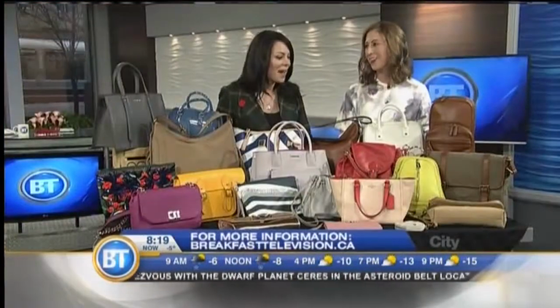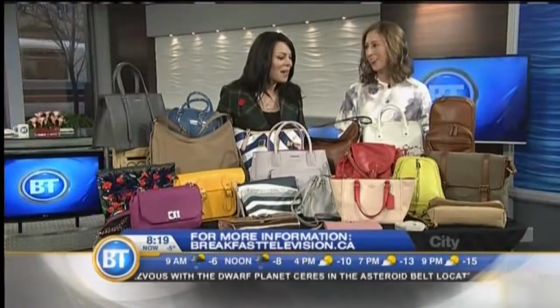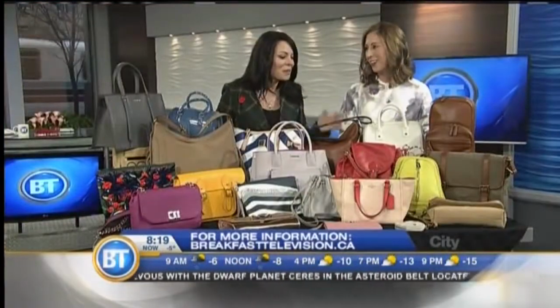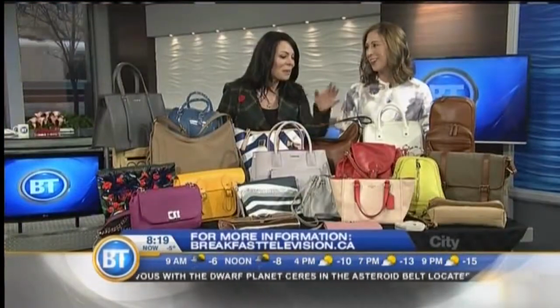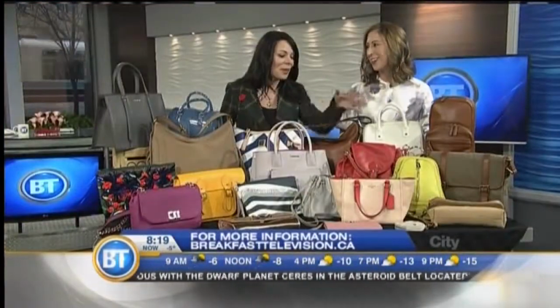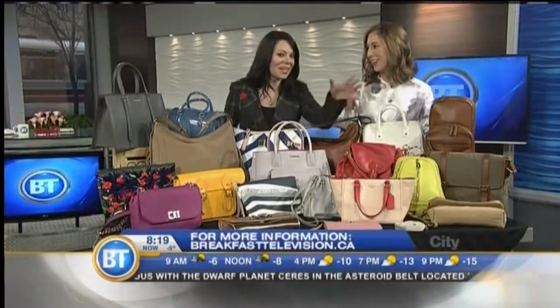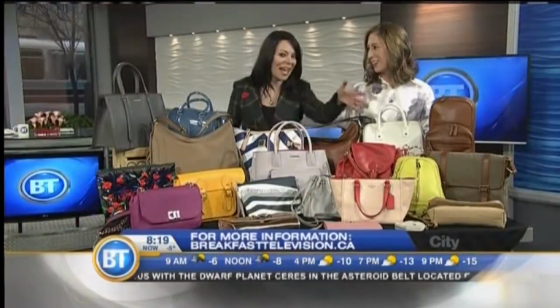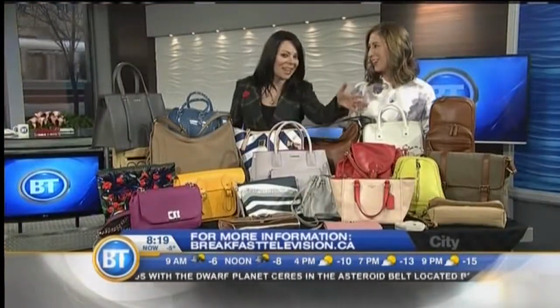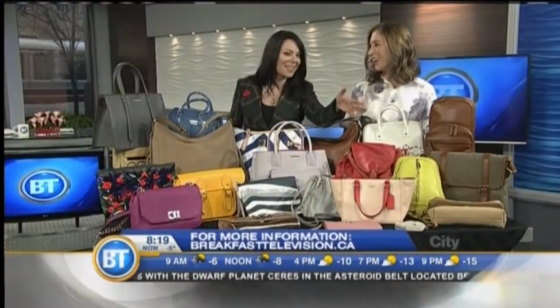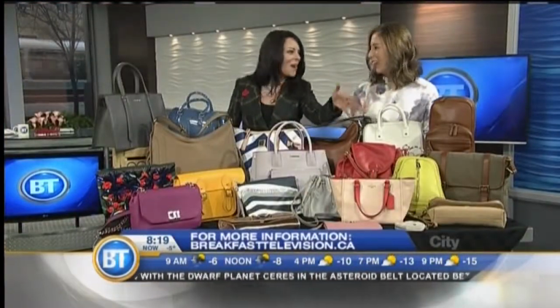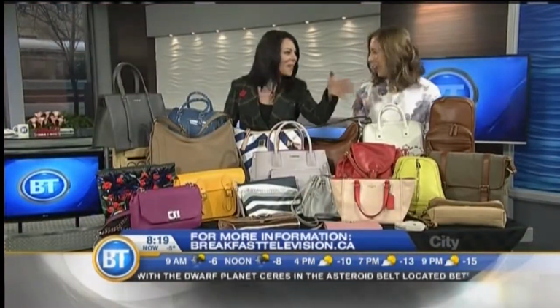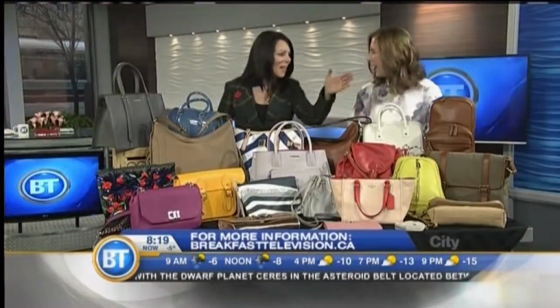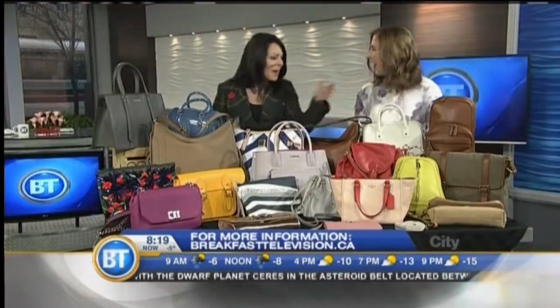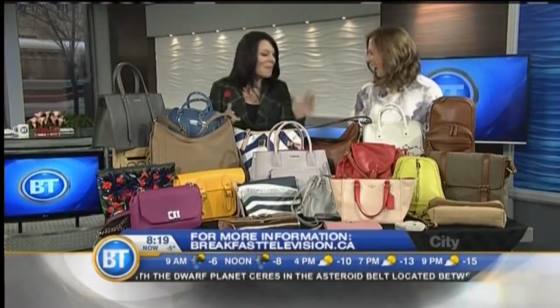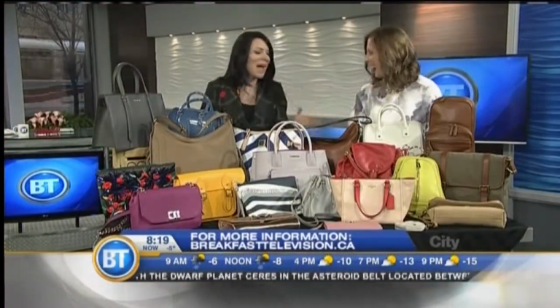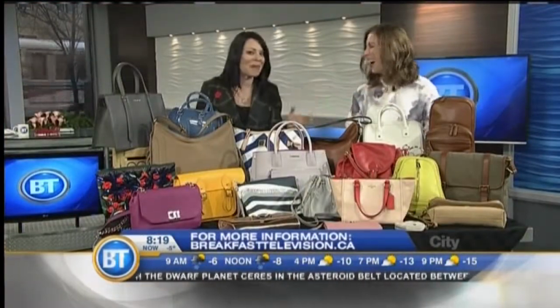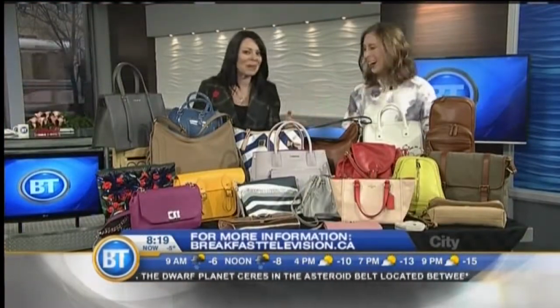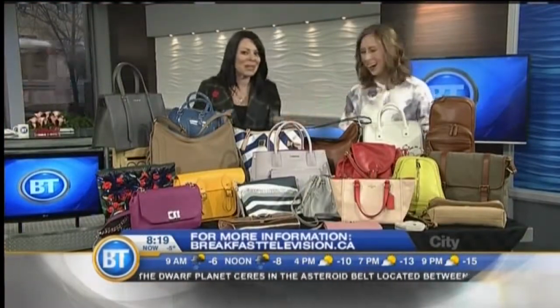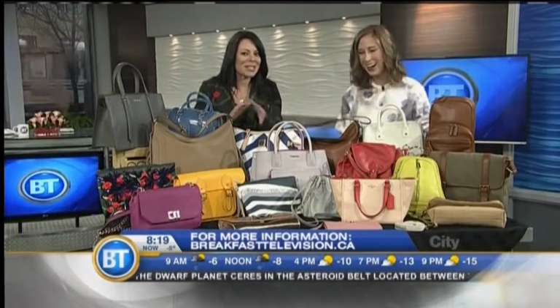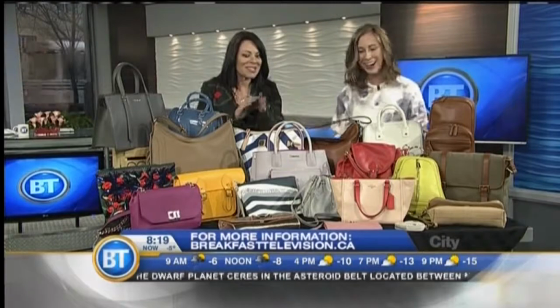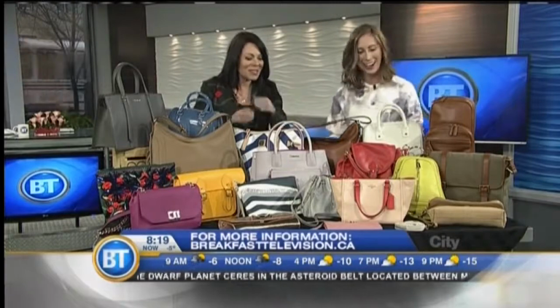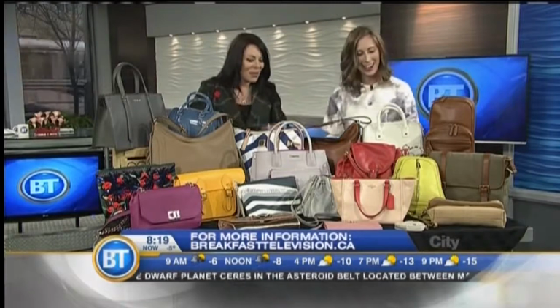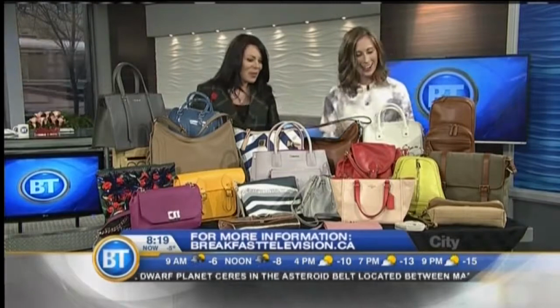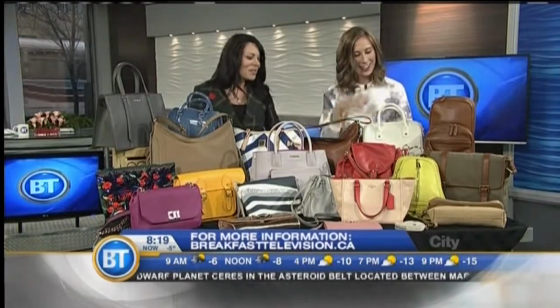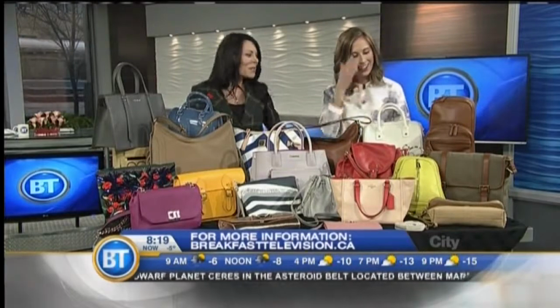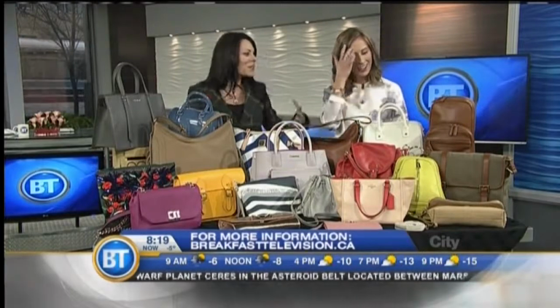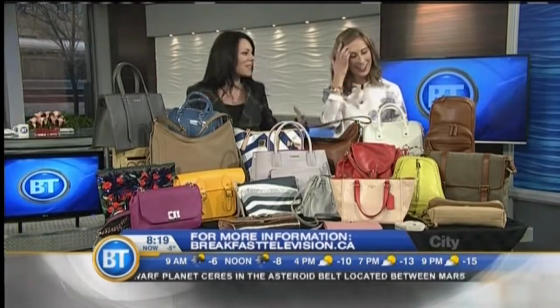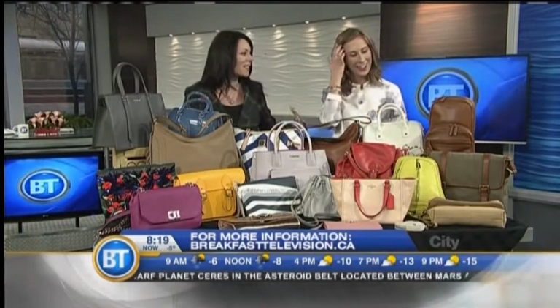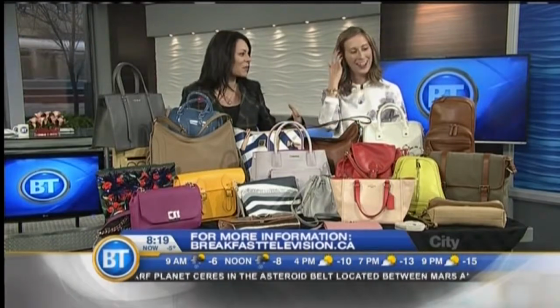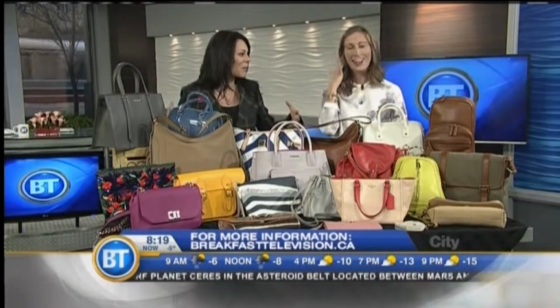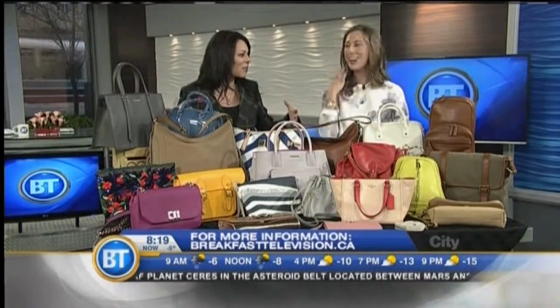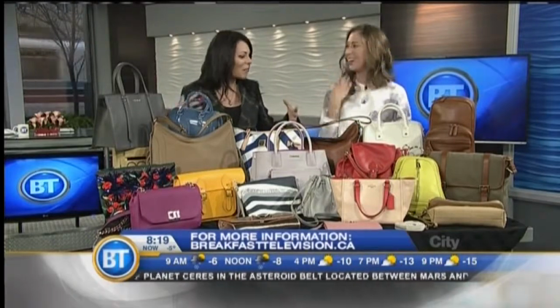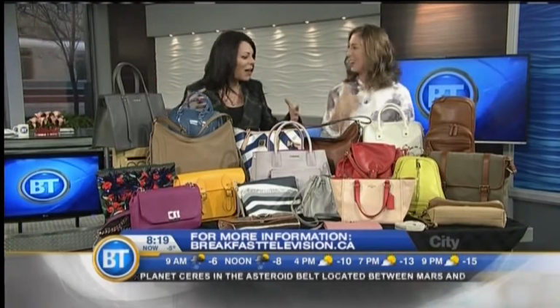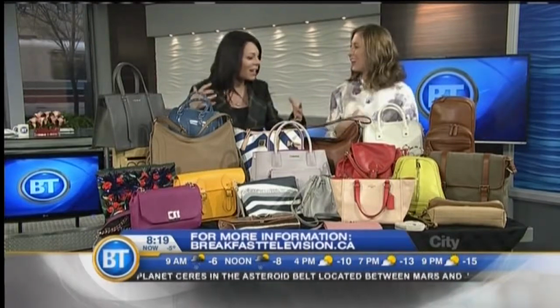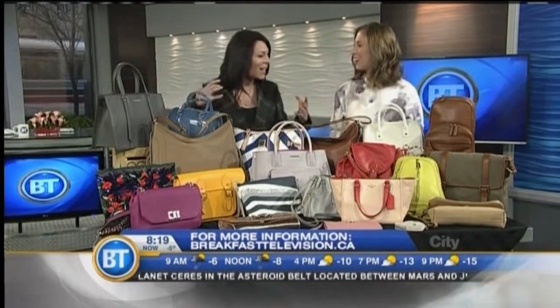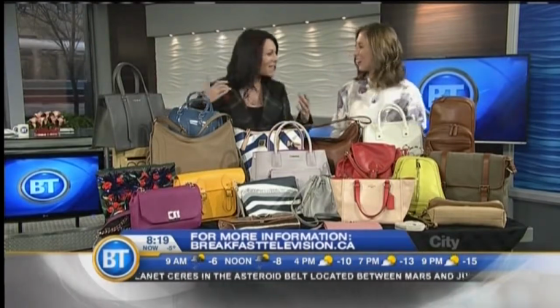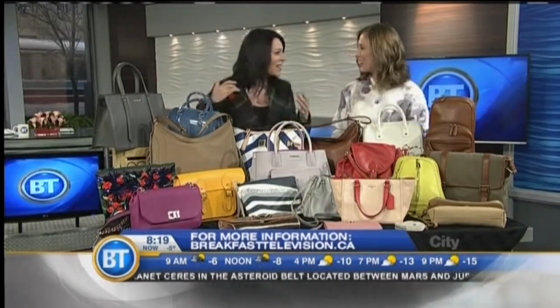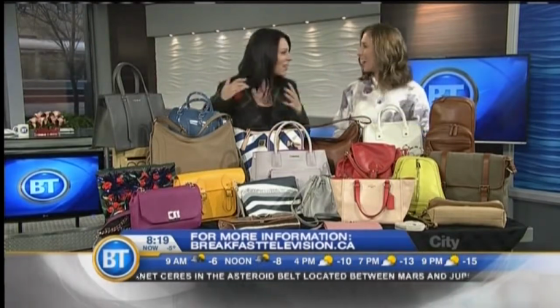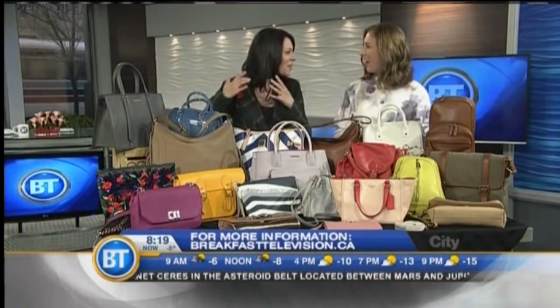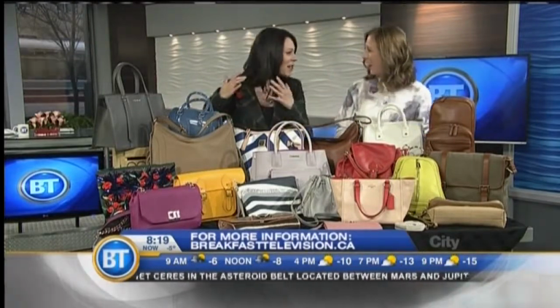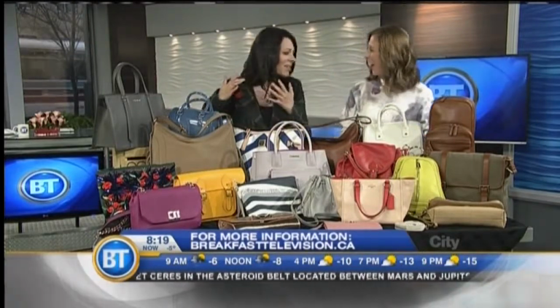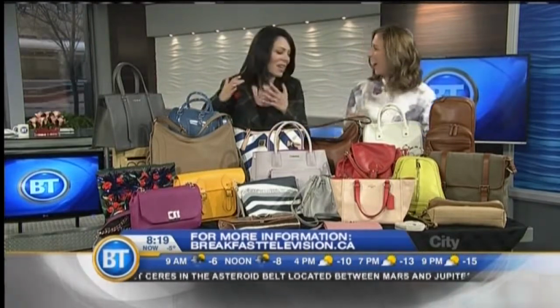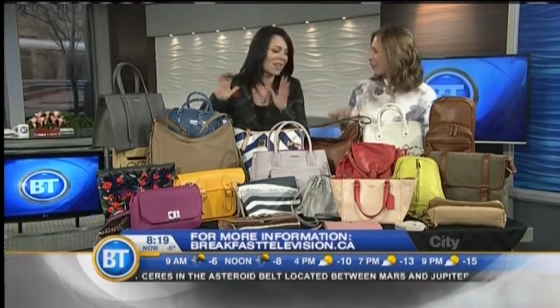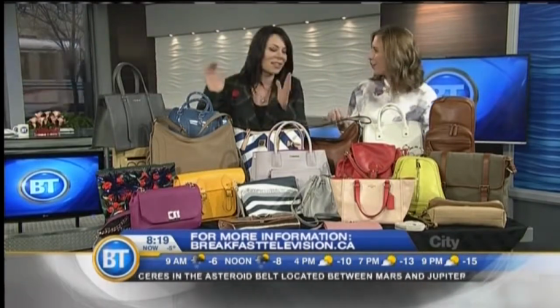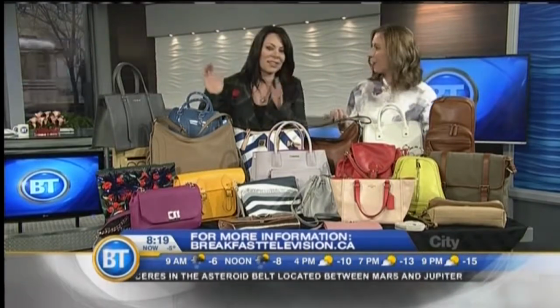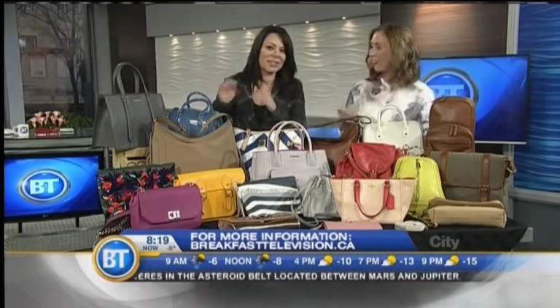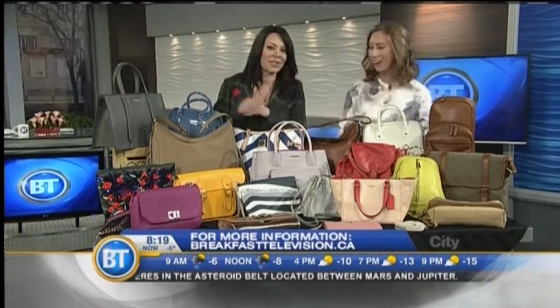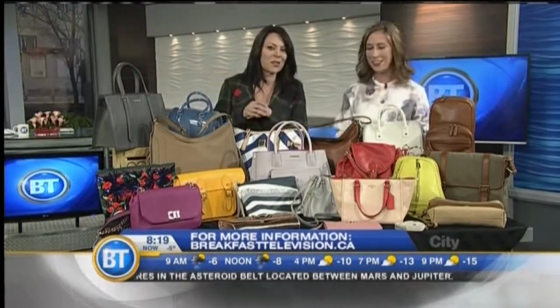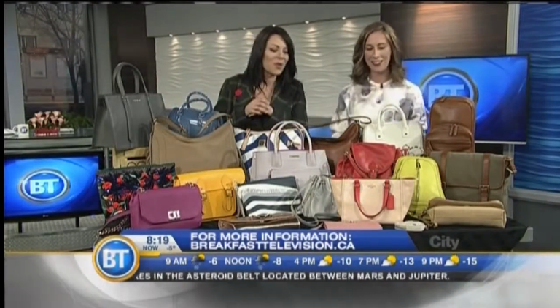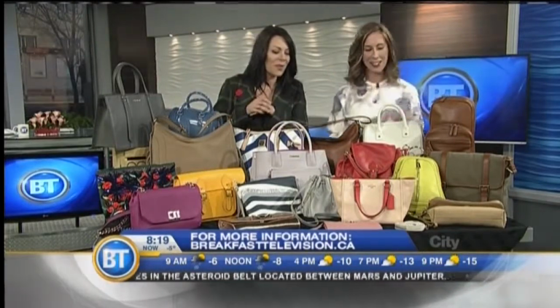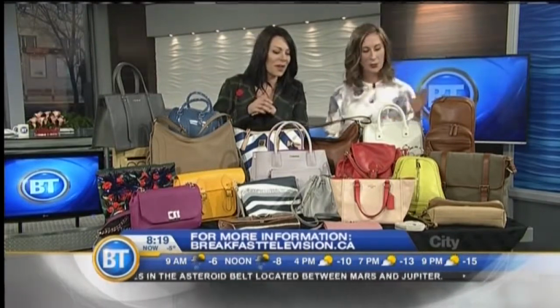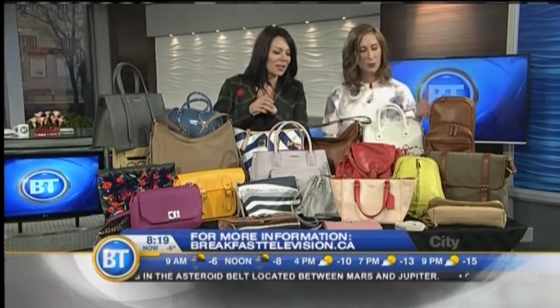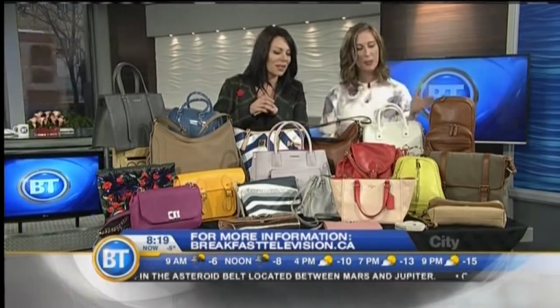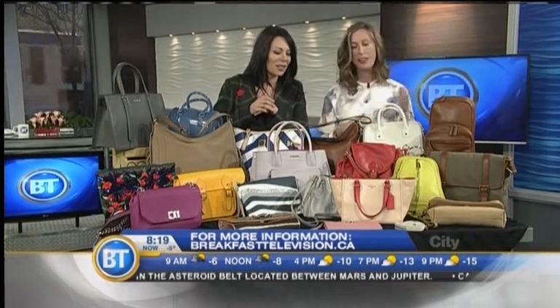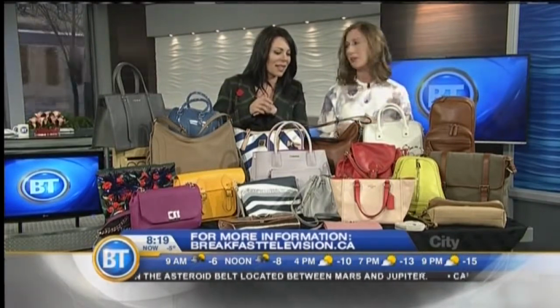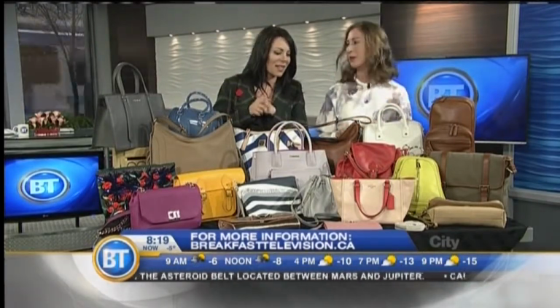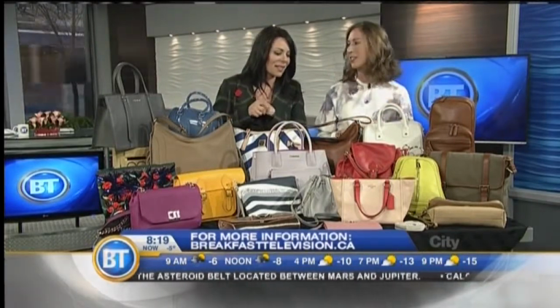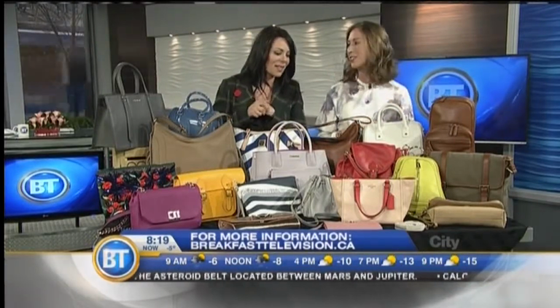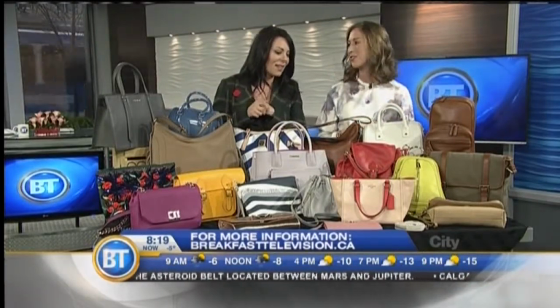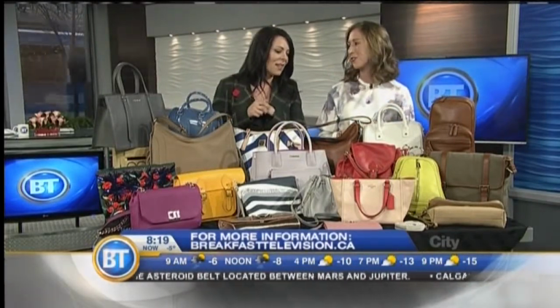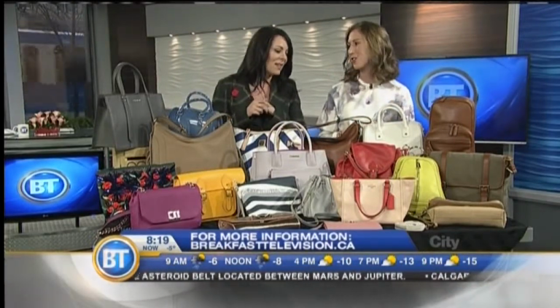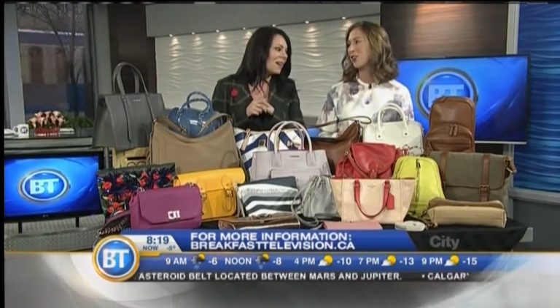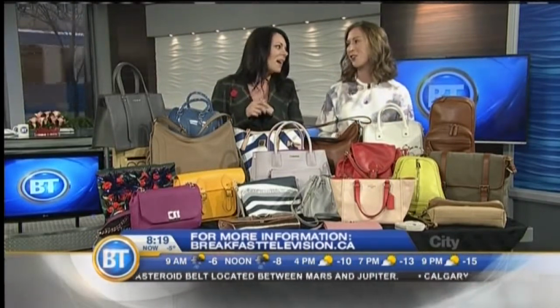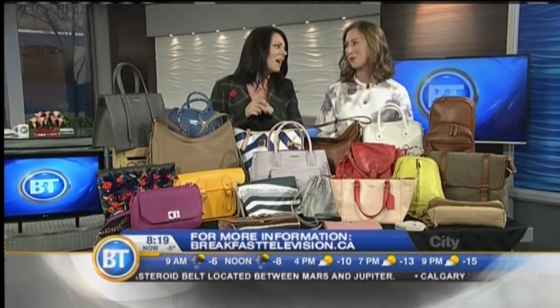I wish my husband would get a man purse because he's always losing things from his pockets. Yeah, this would be the piece for sure.